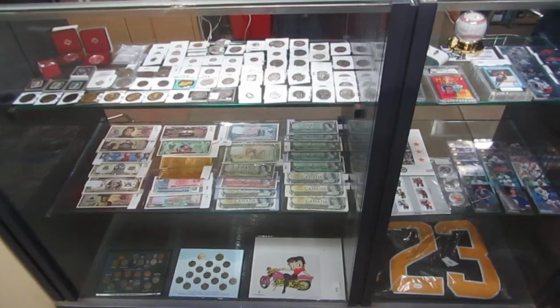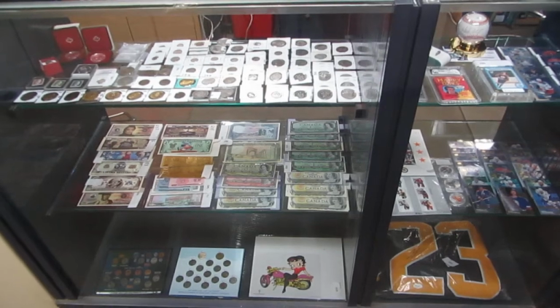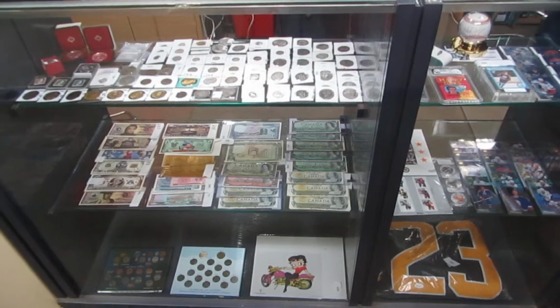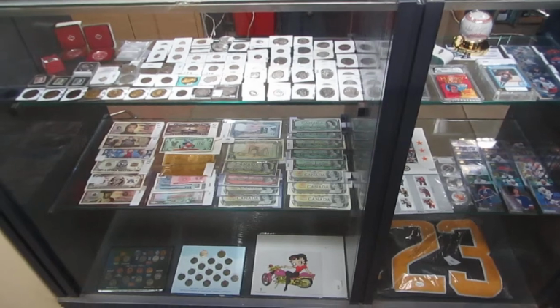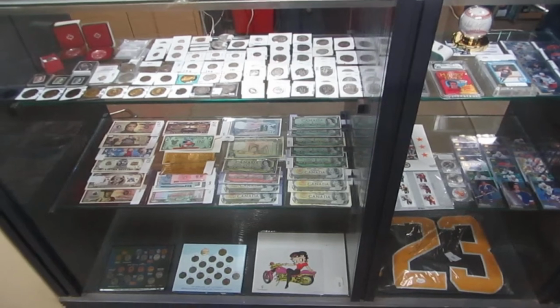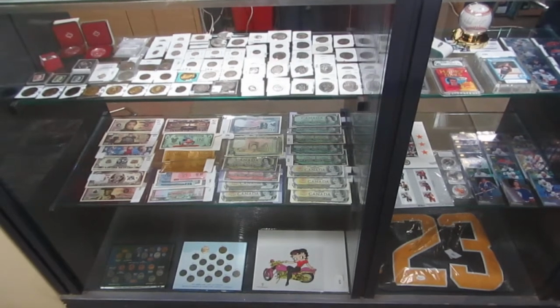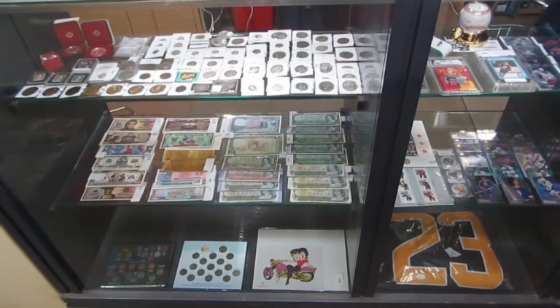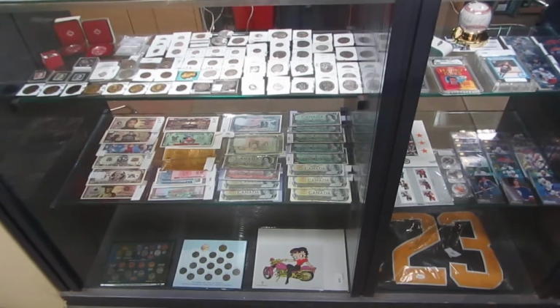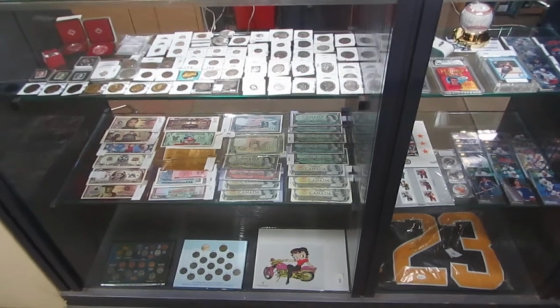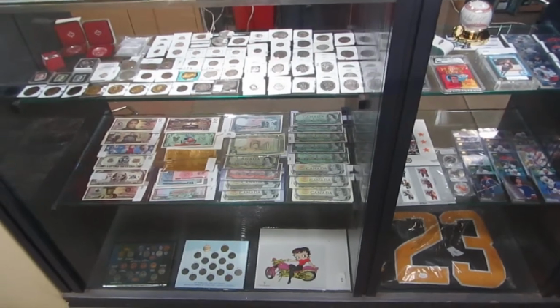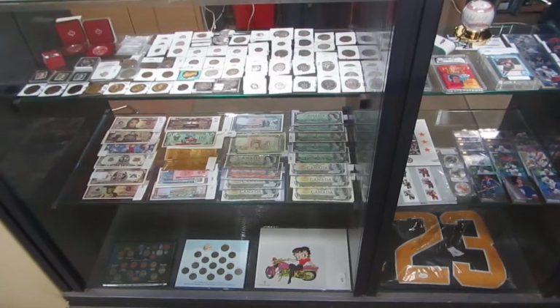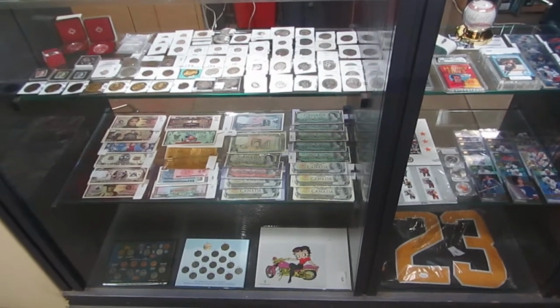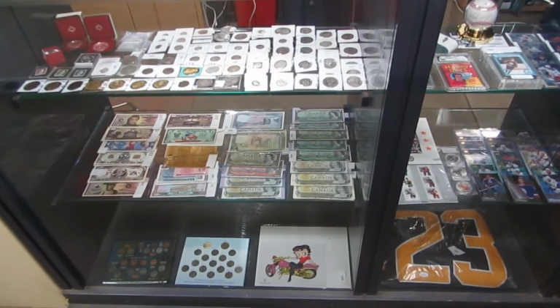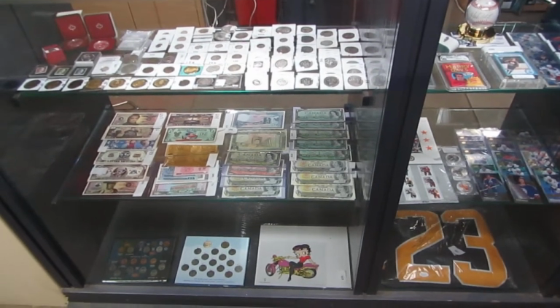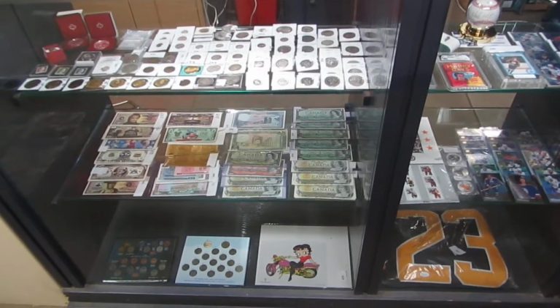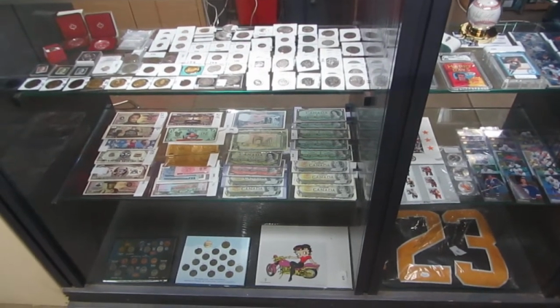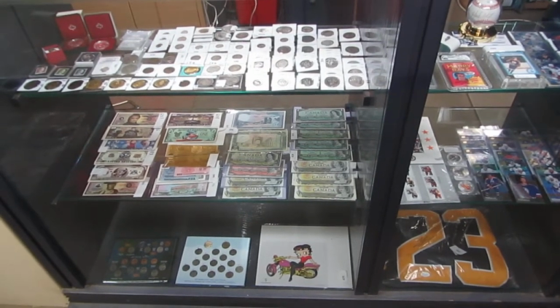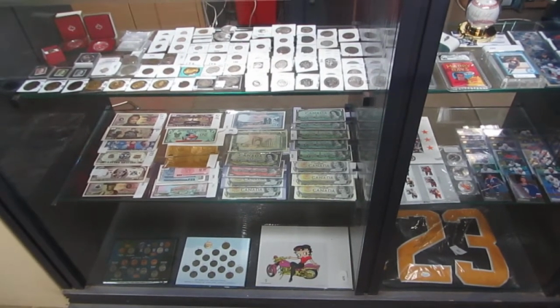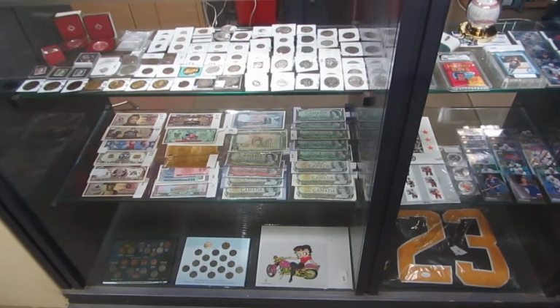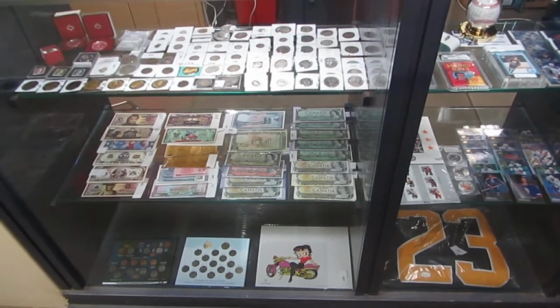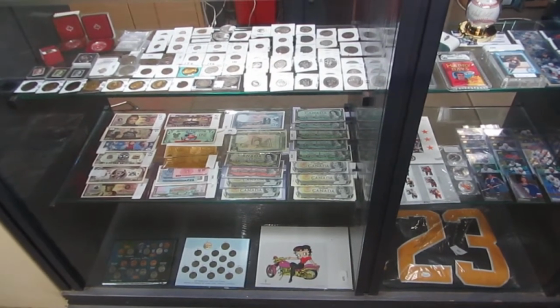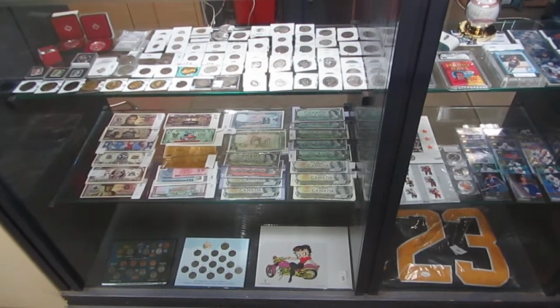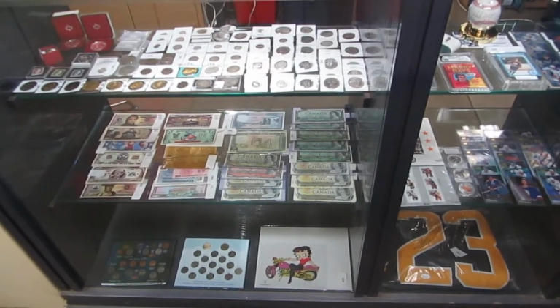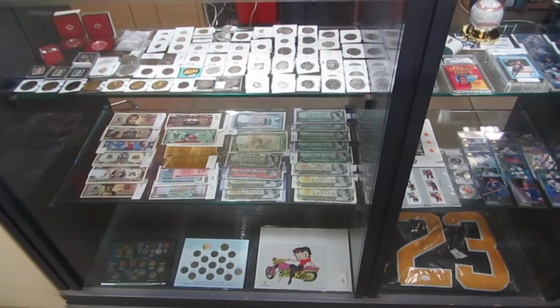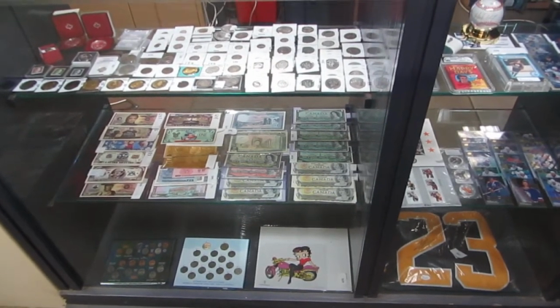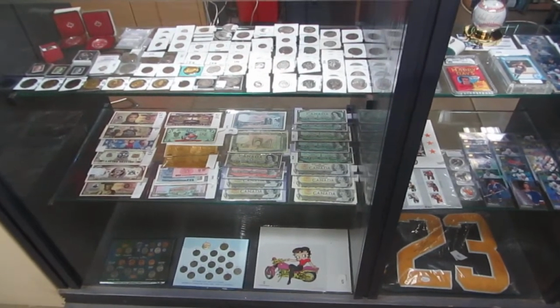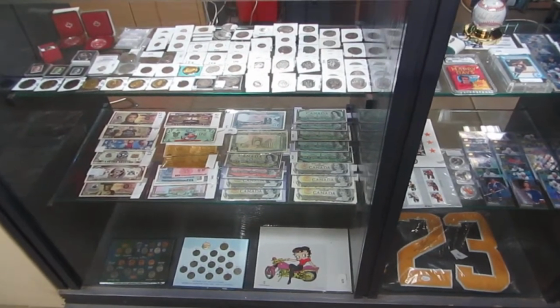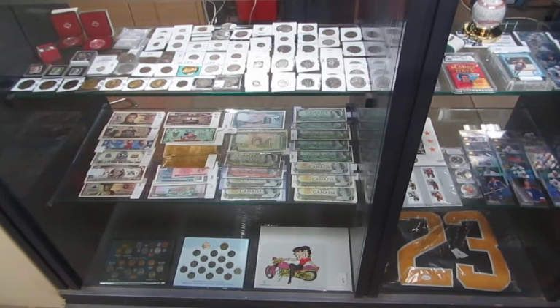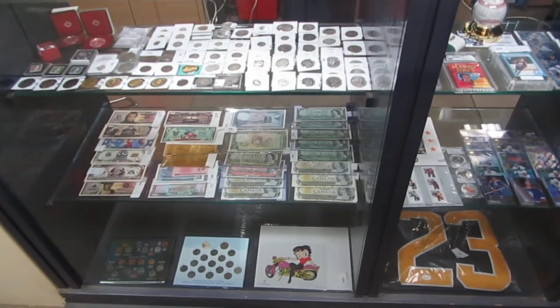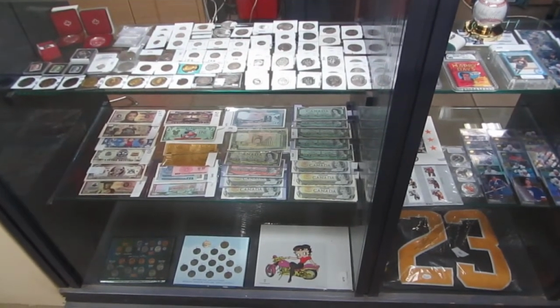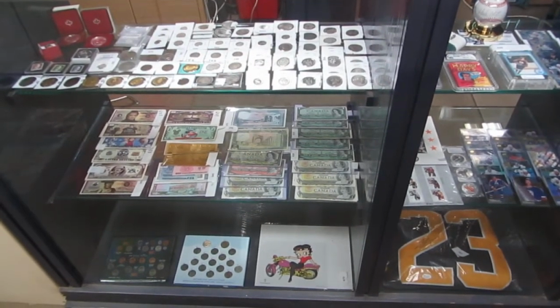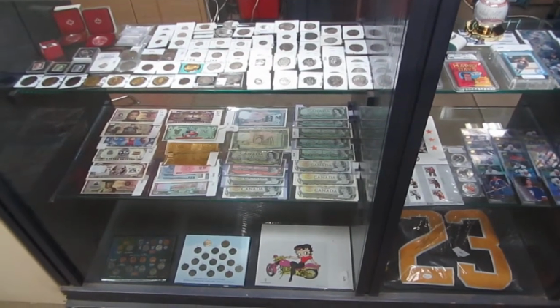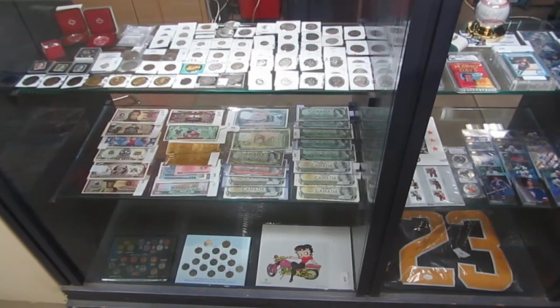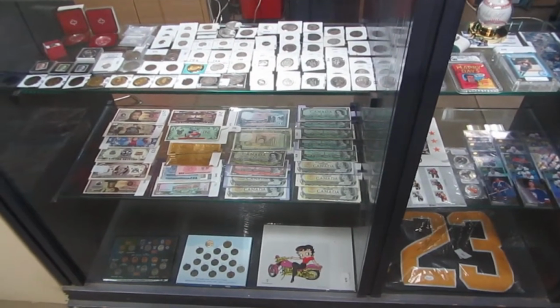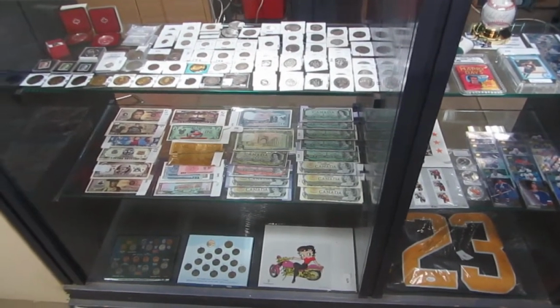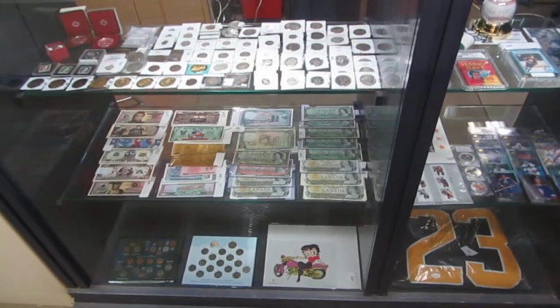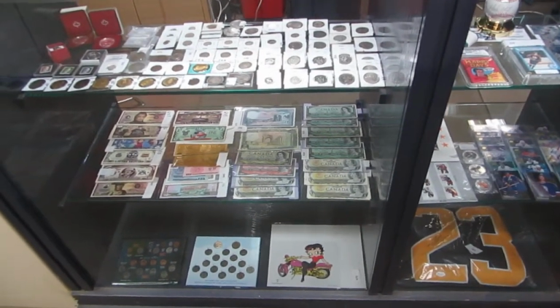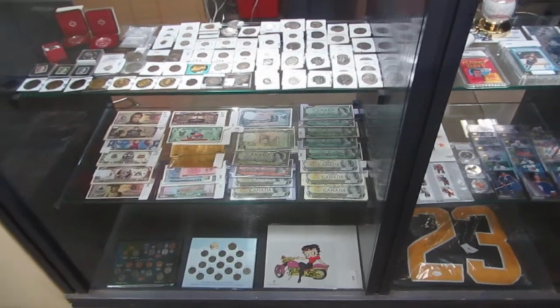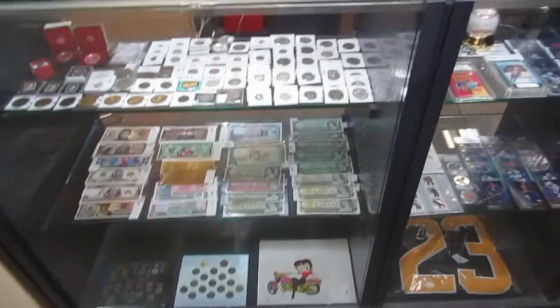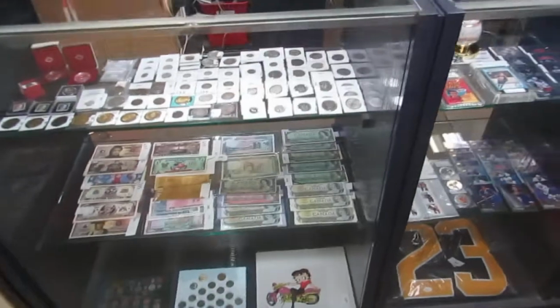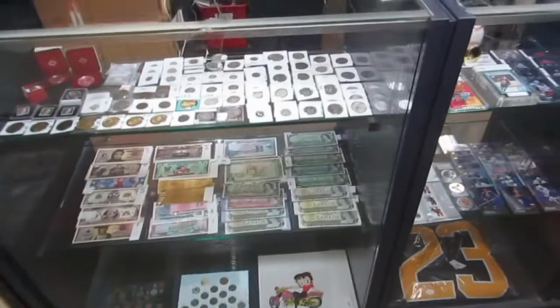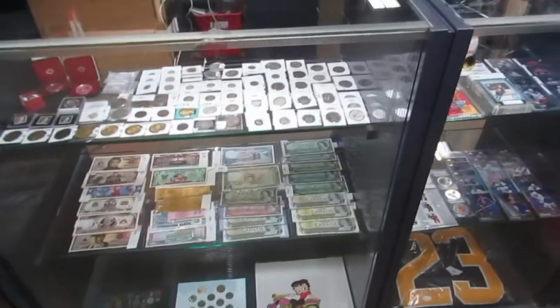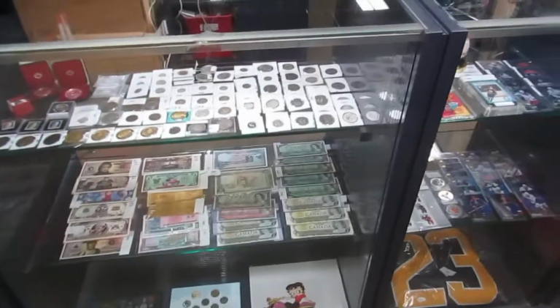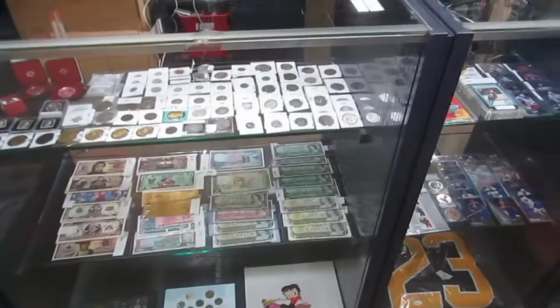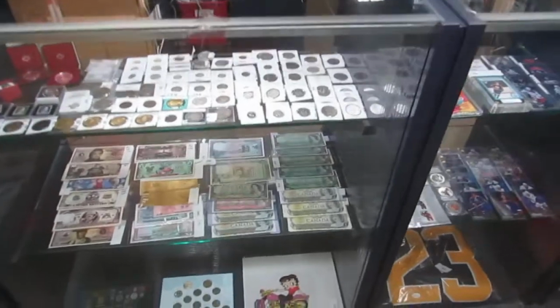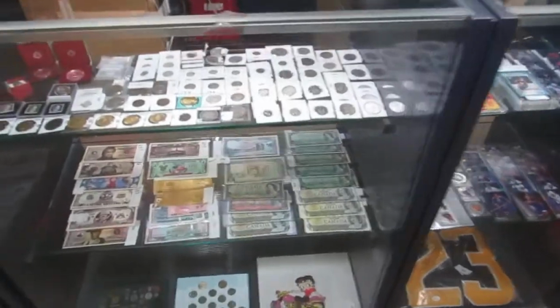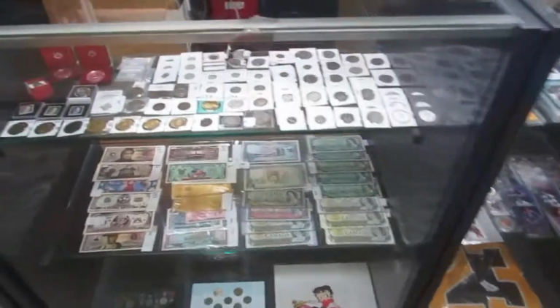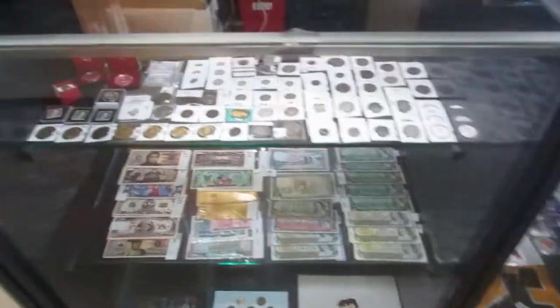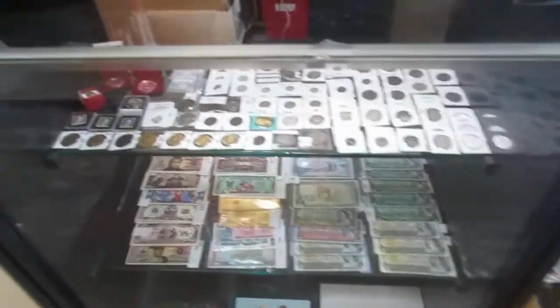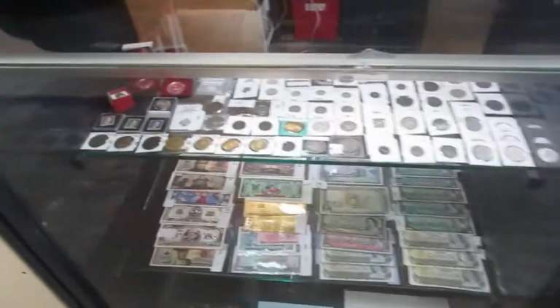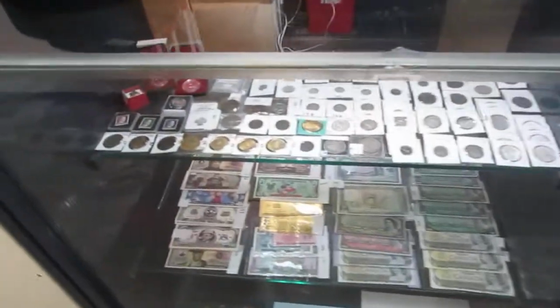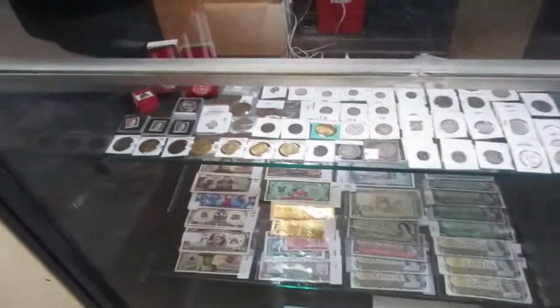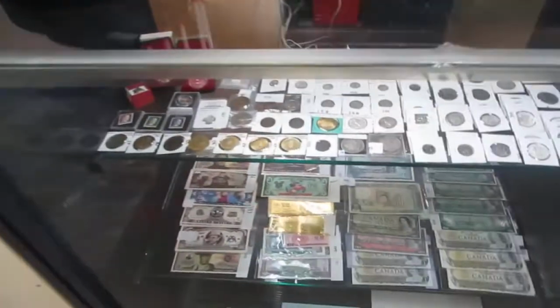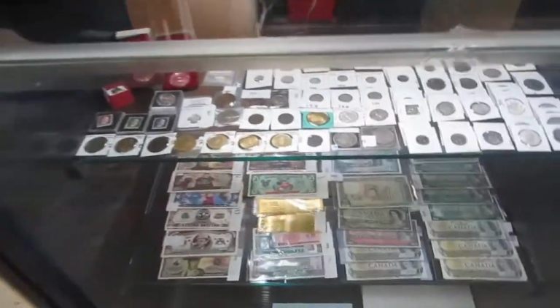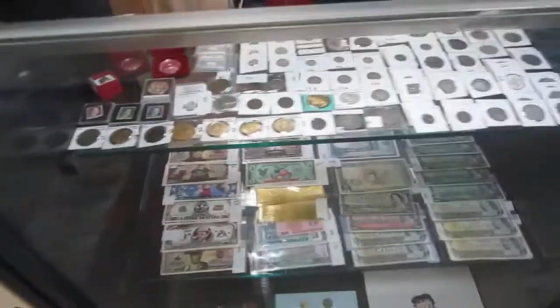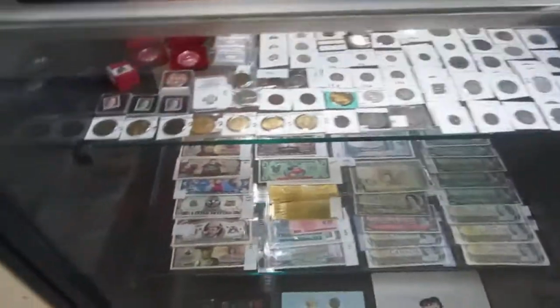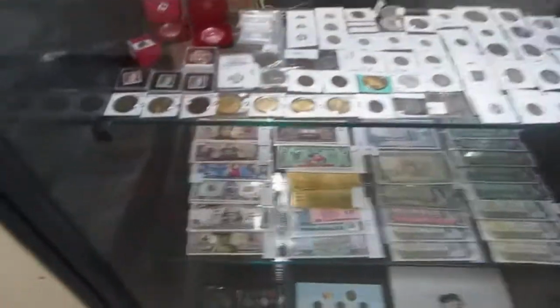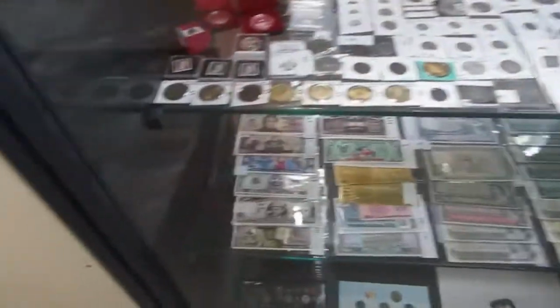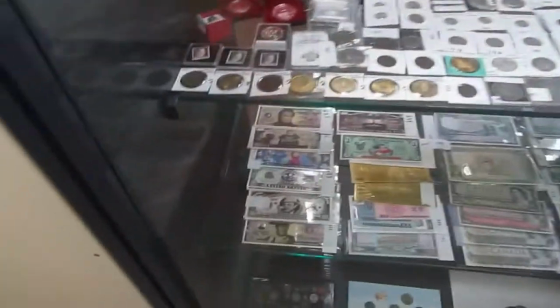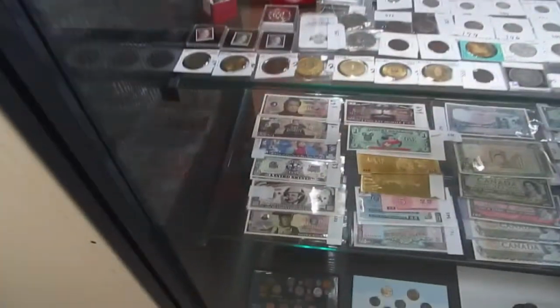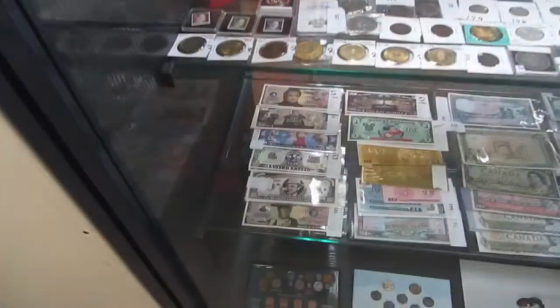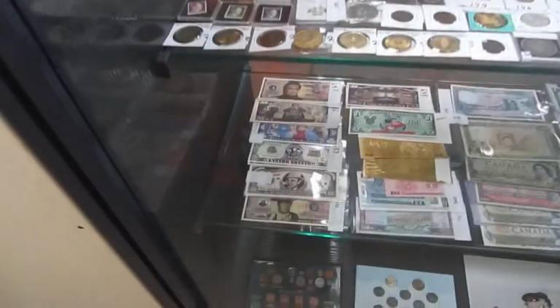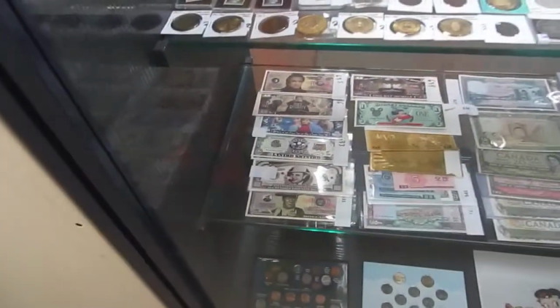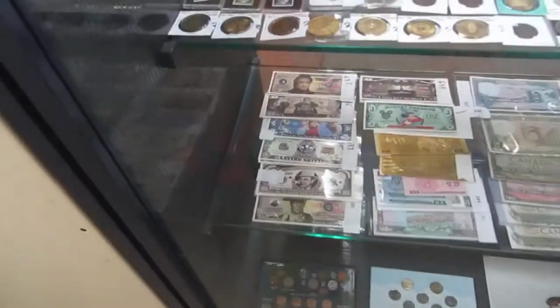Here we are for the November 20th Buckaroo Auctions video walkthrough. We got lots to cover so let's get to it.